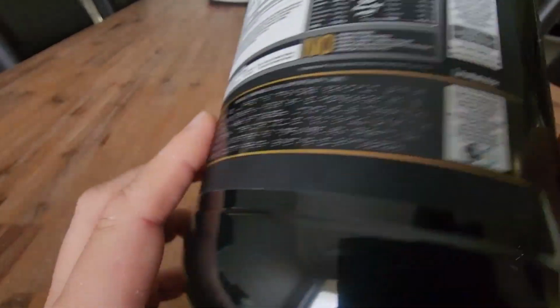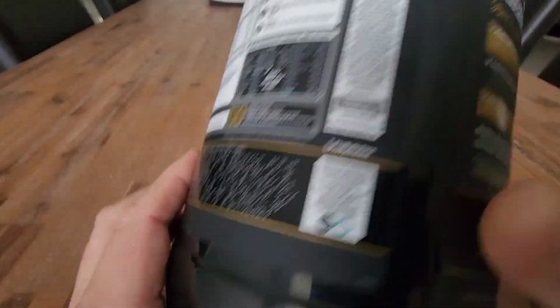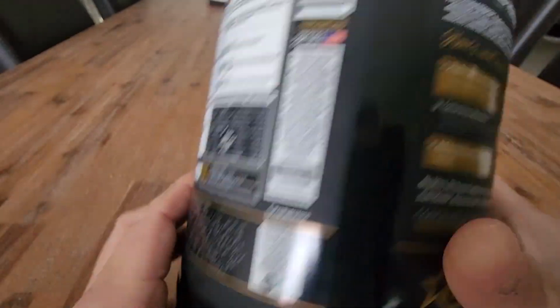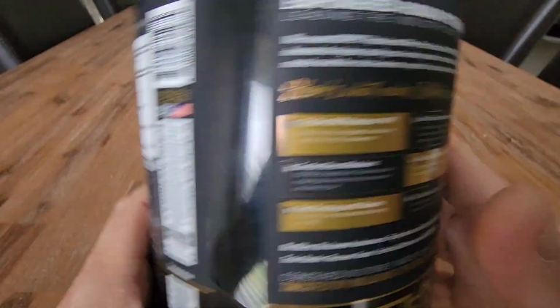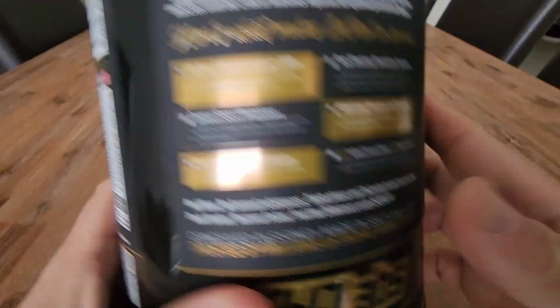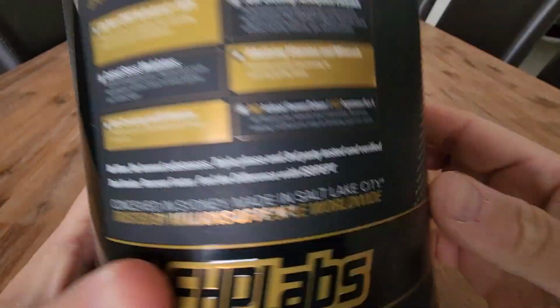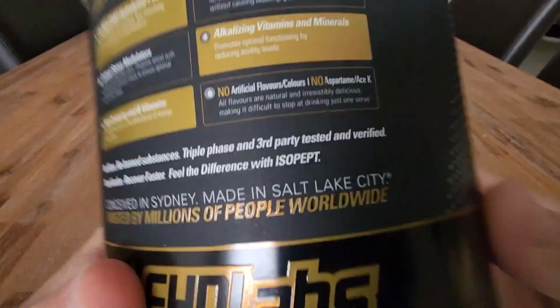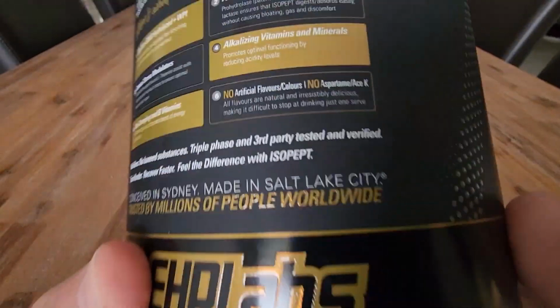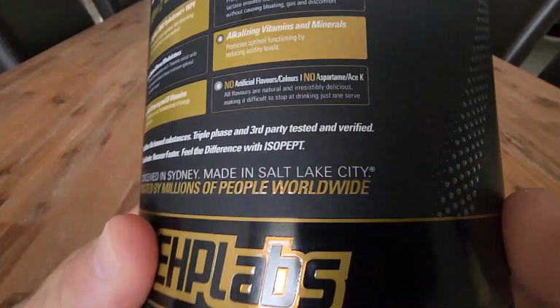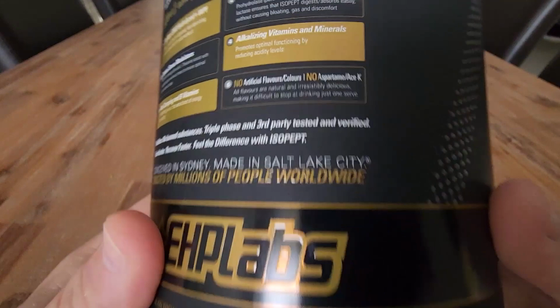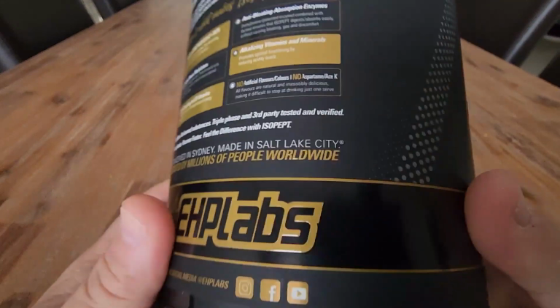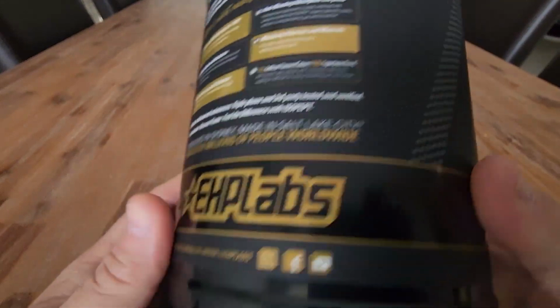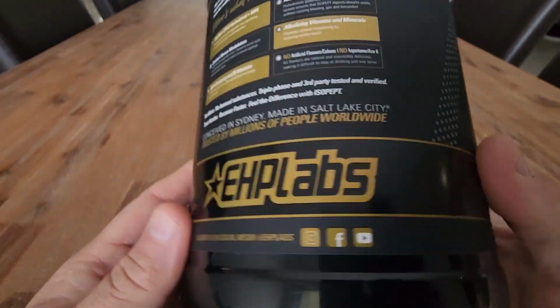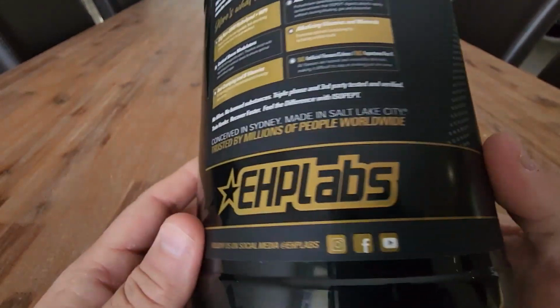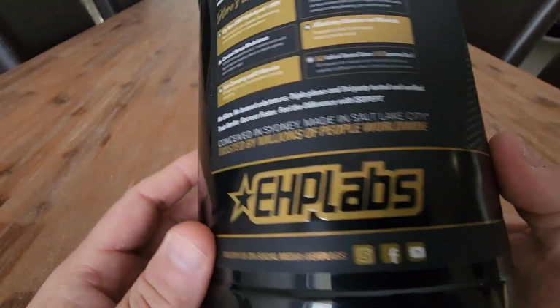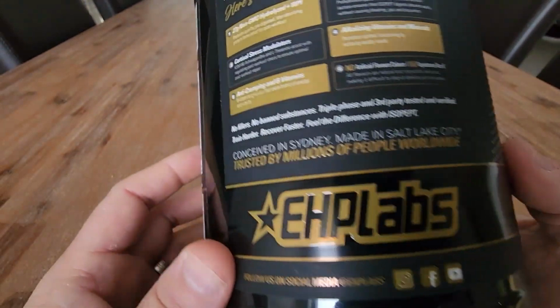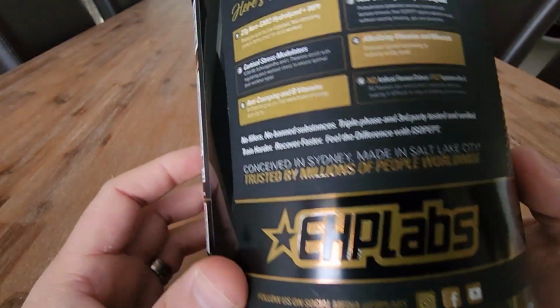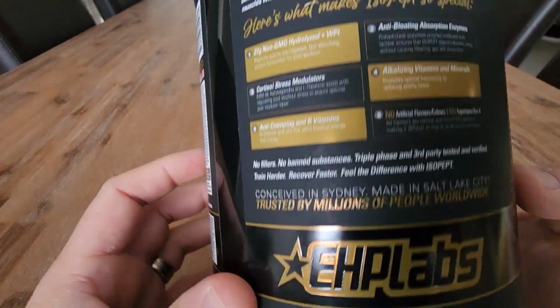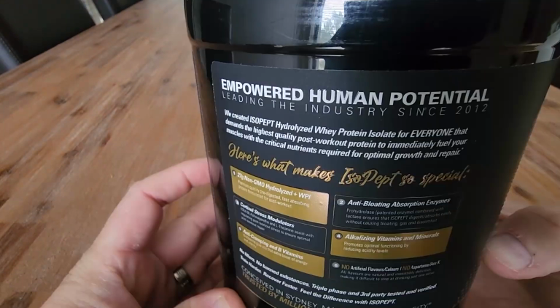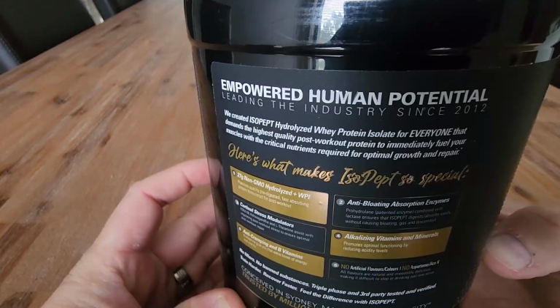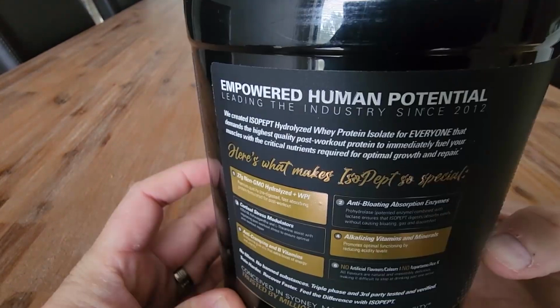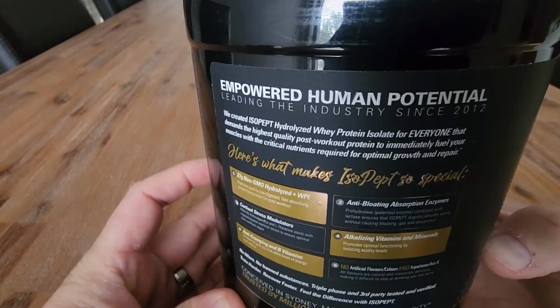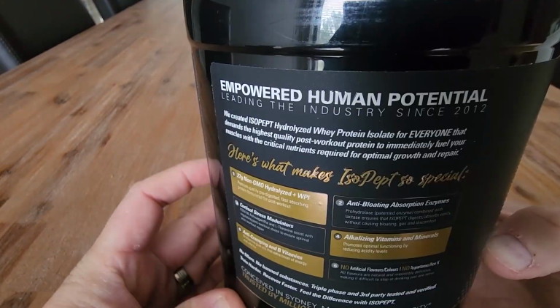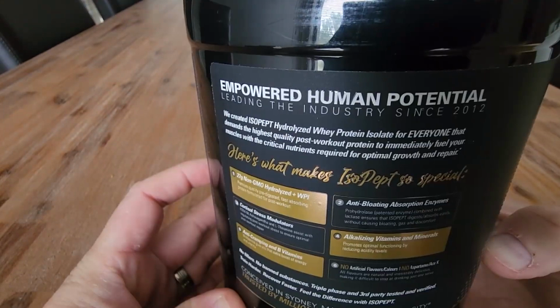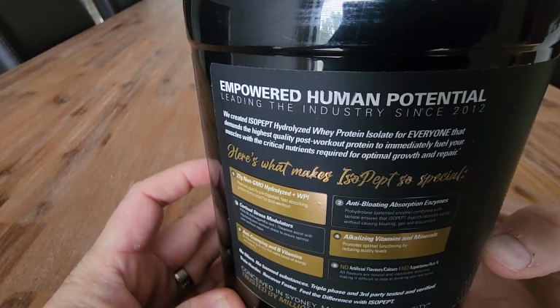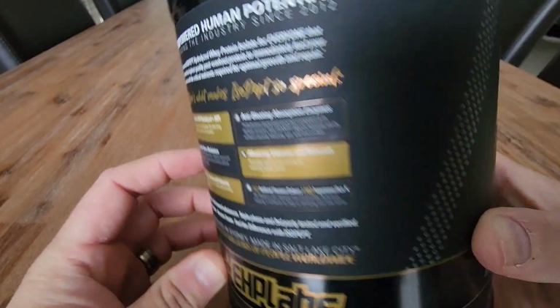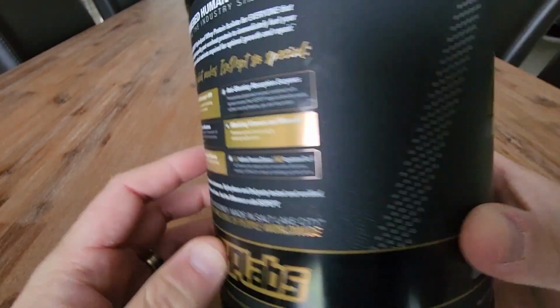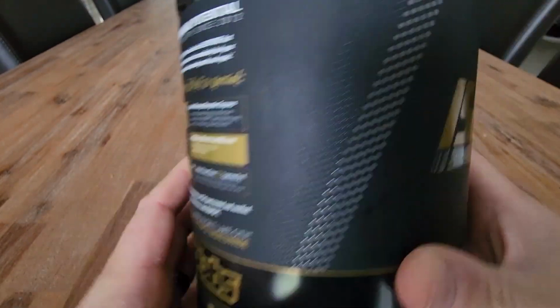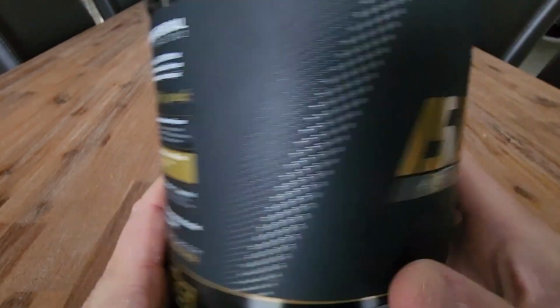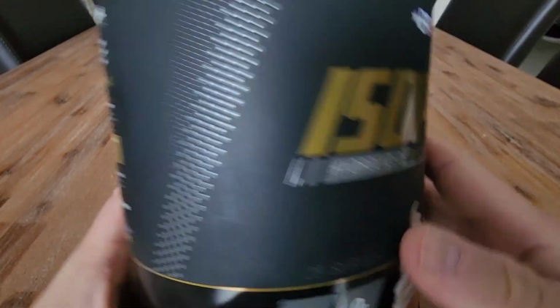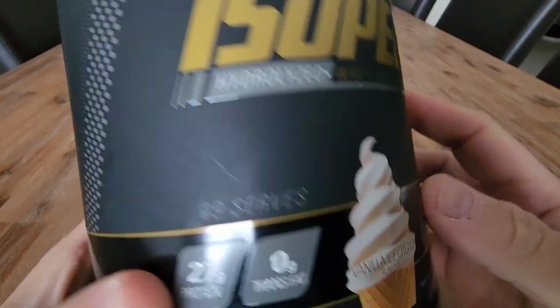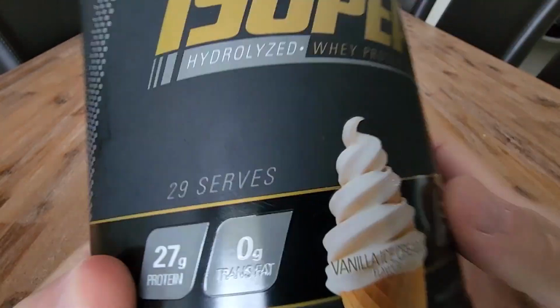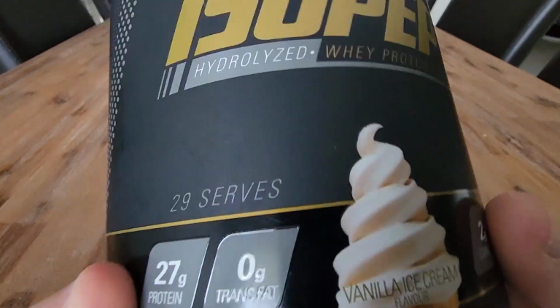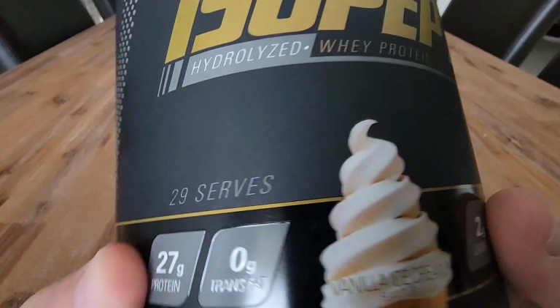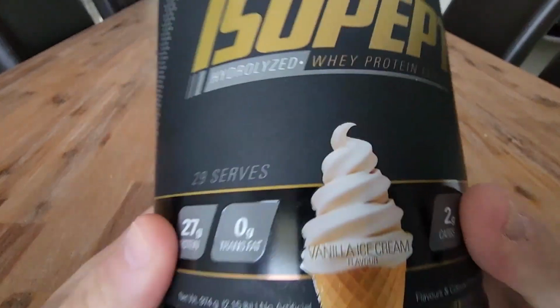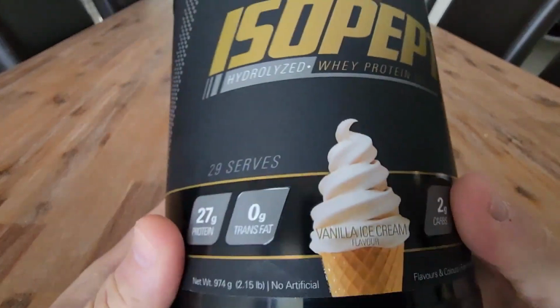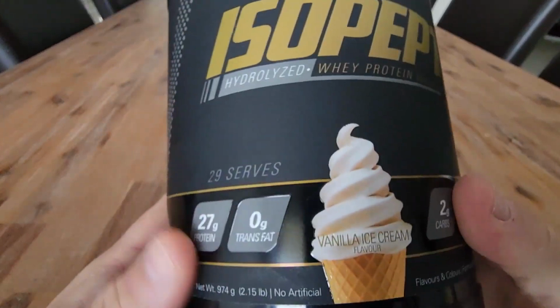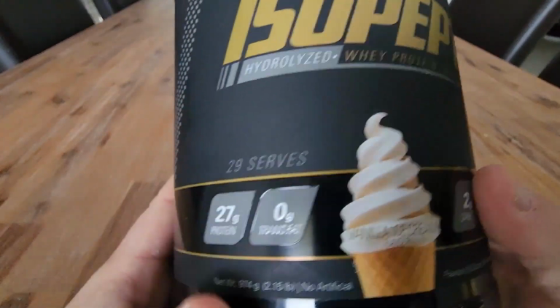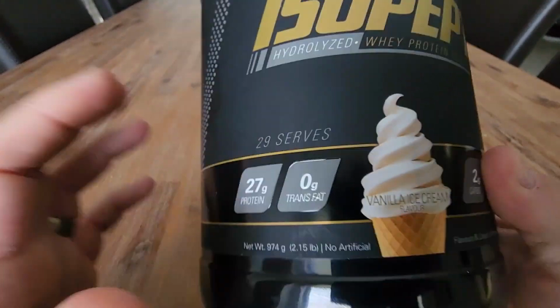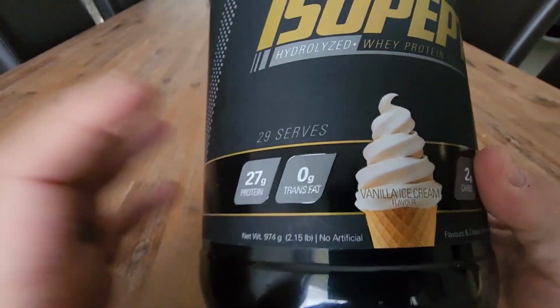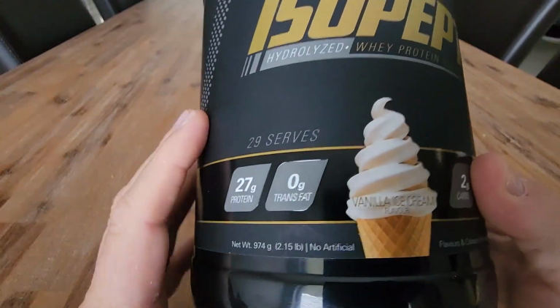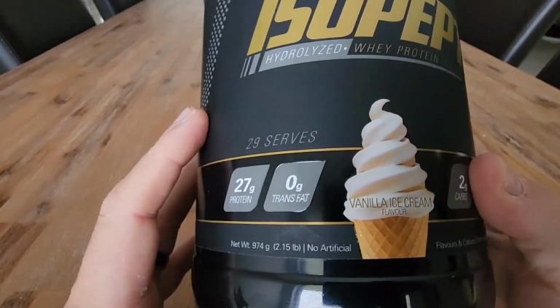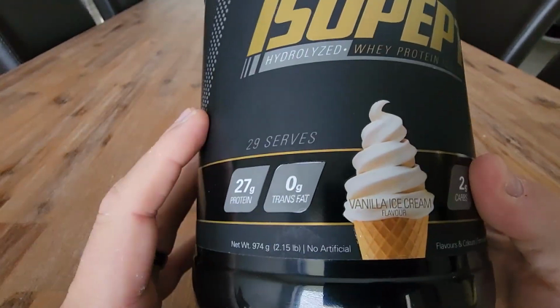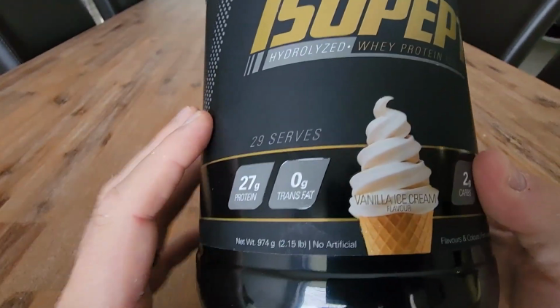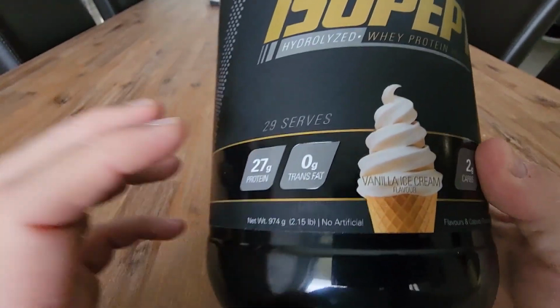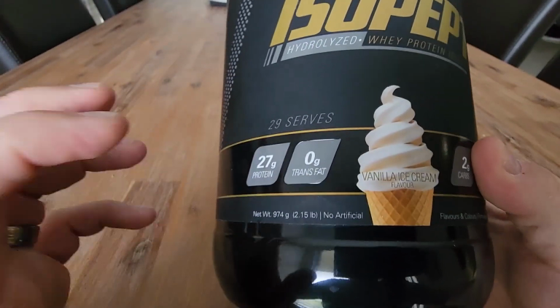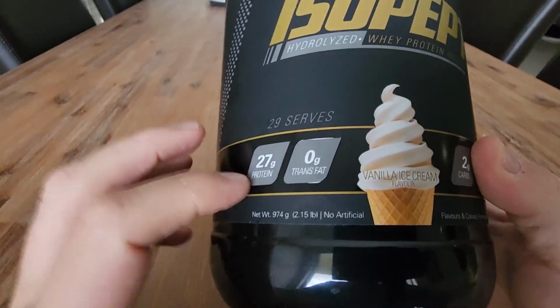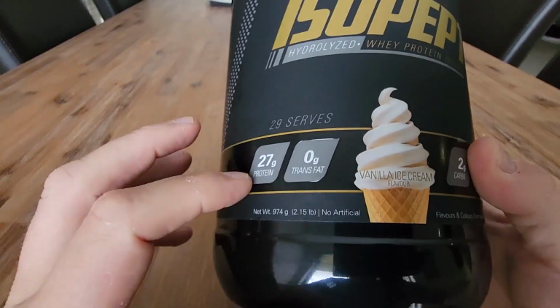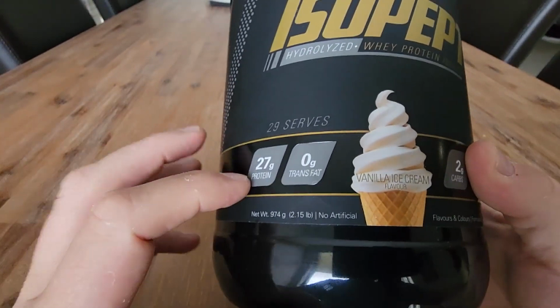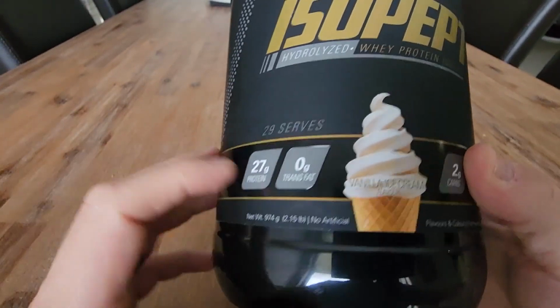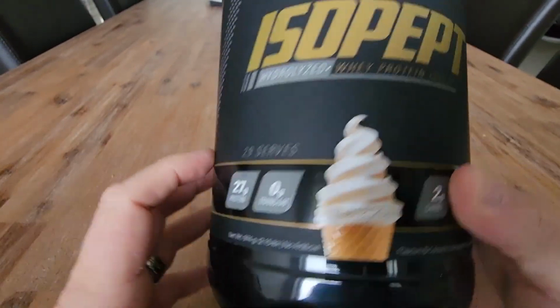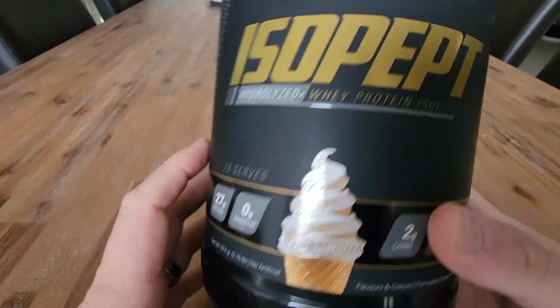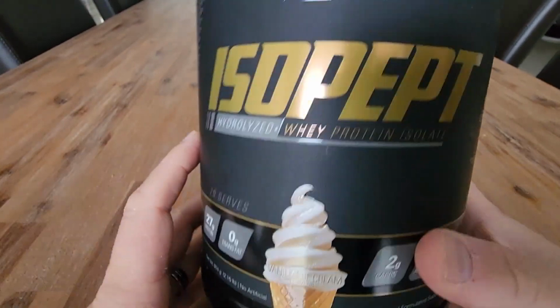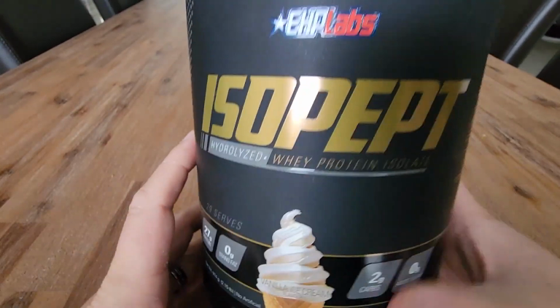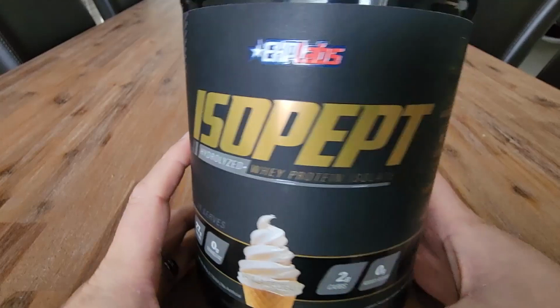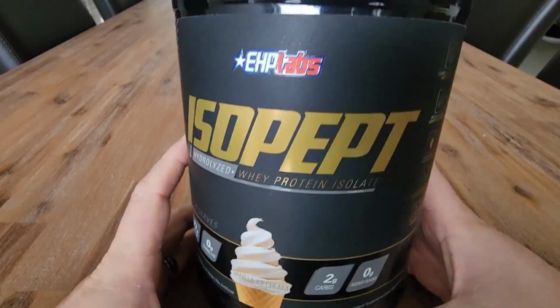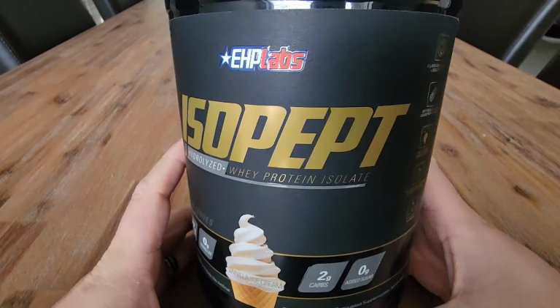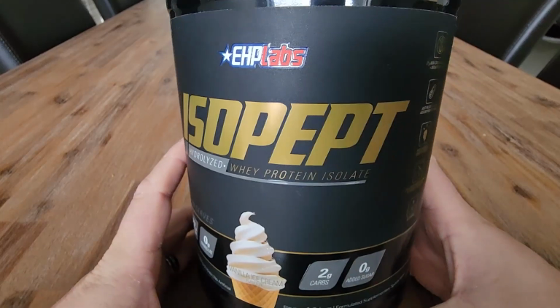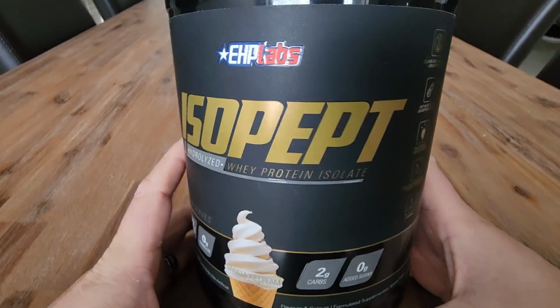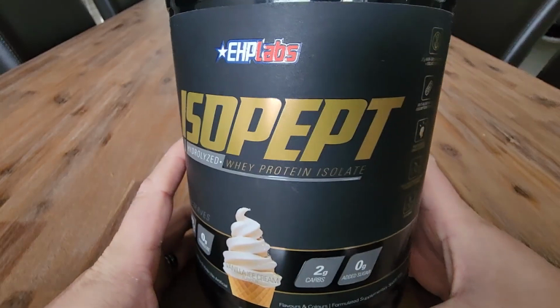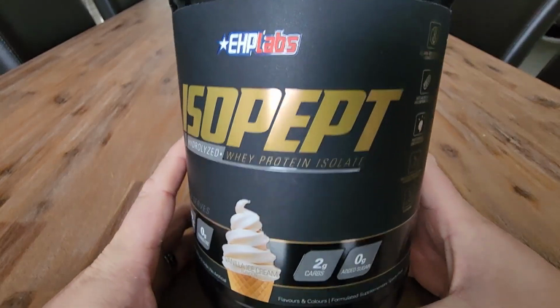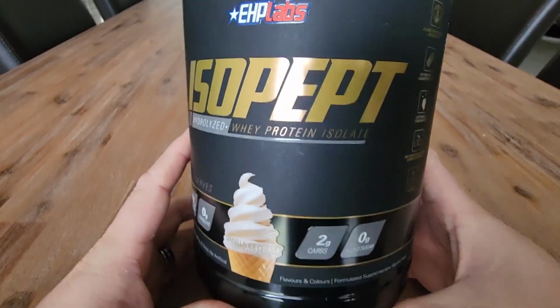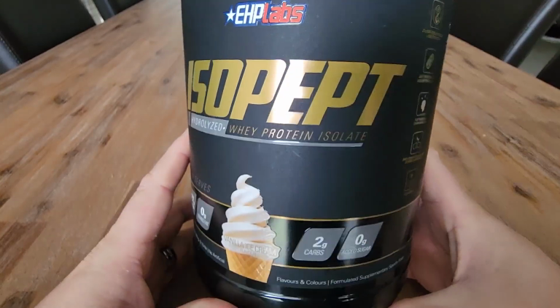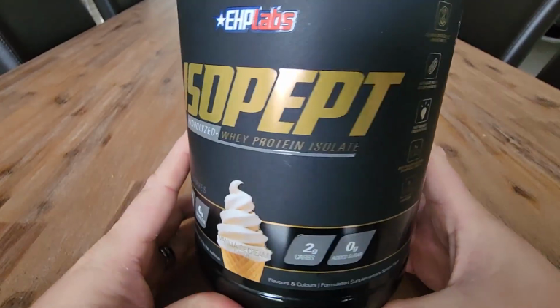We found this to be a really good, balanced, great tasting, high protein supplement.